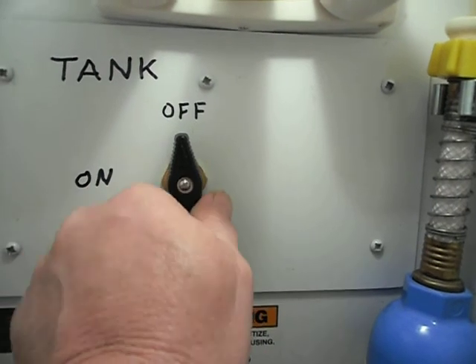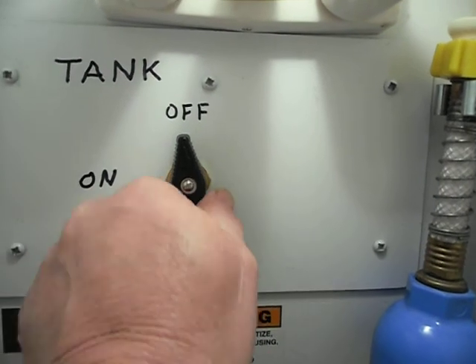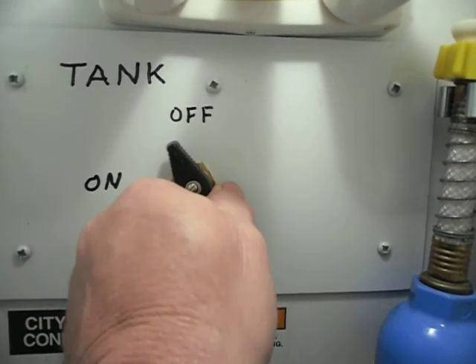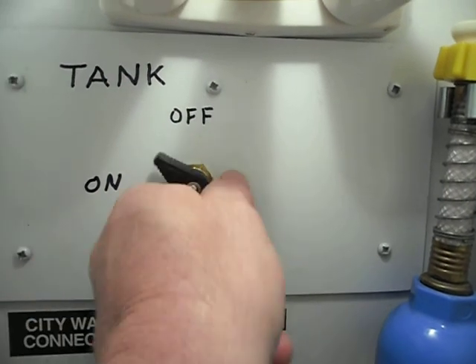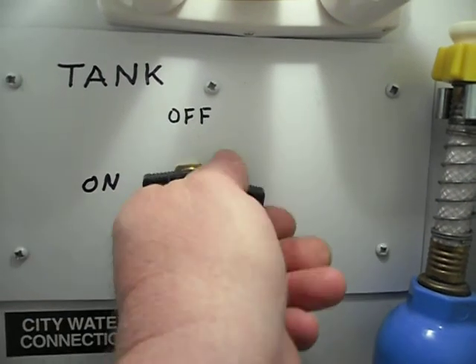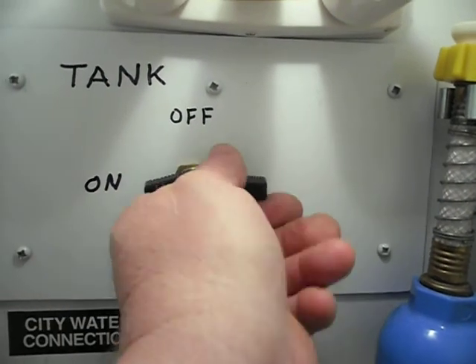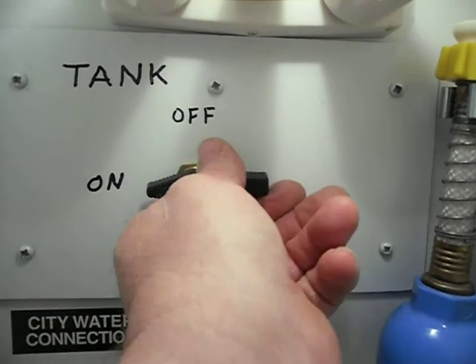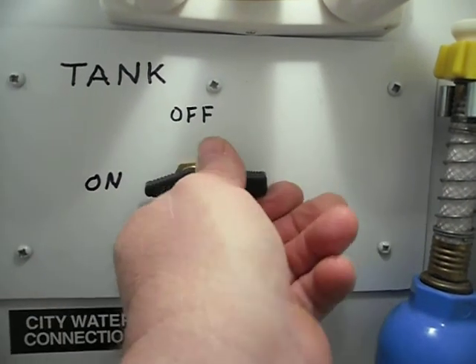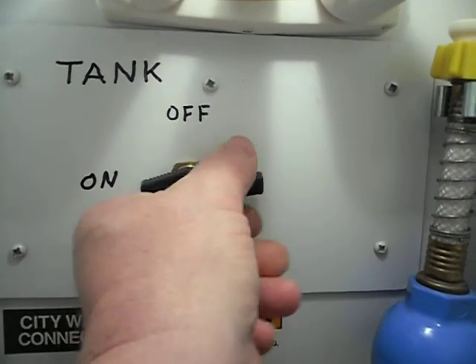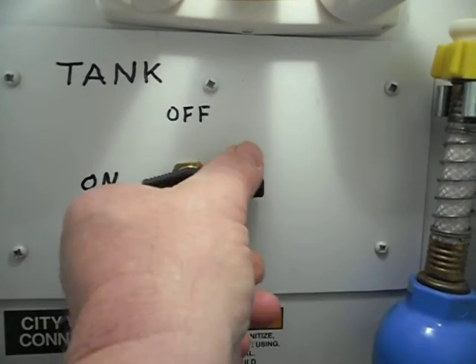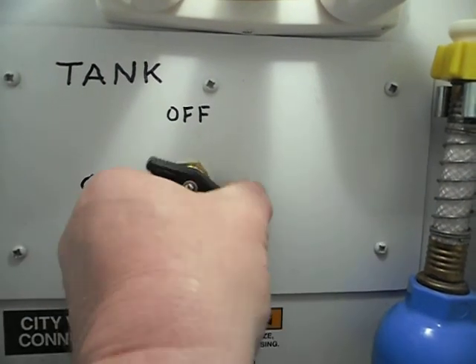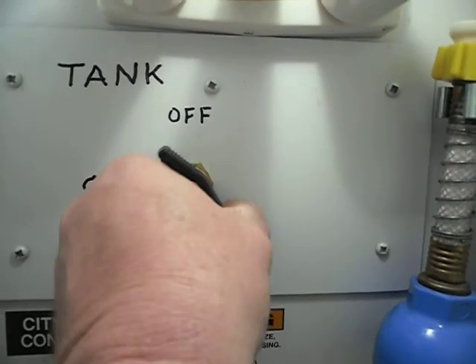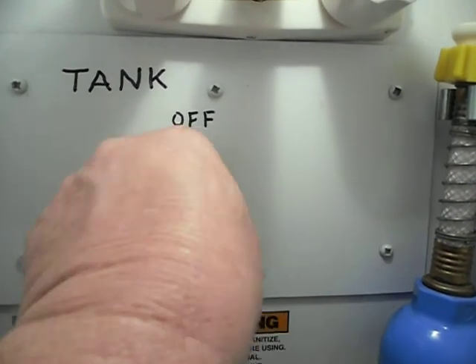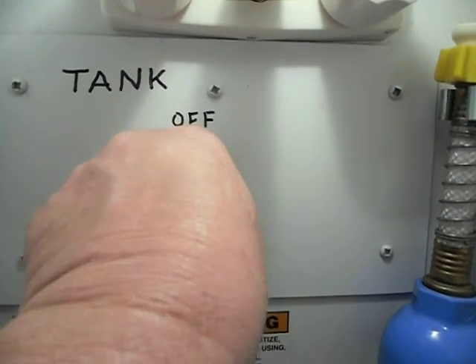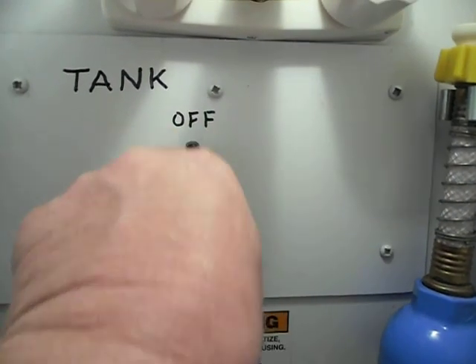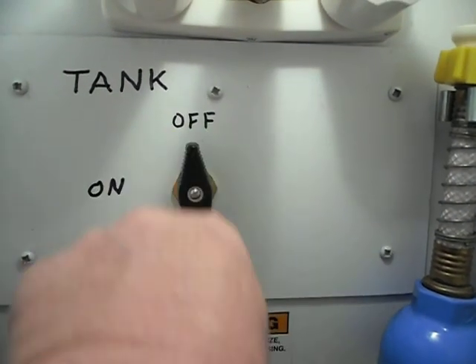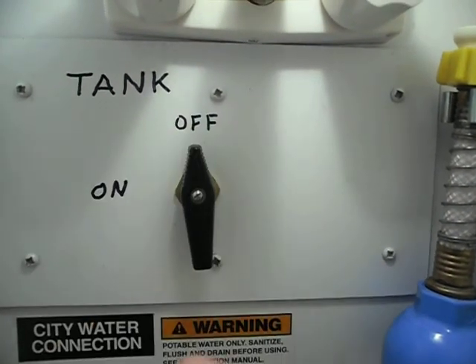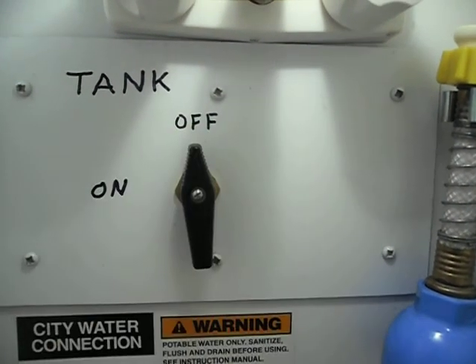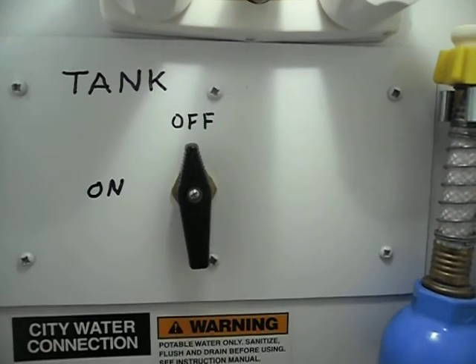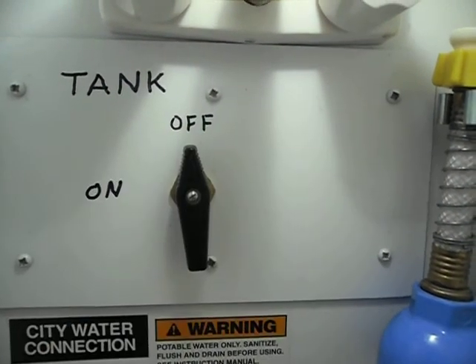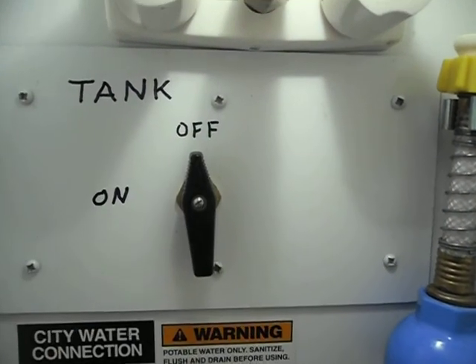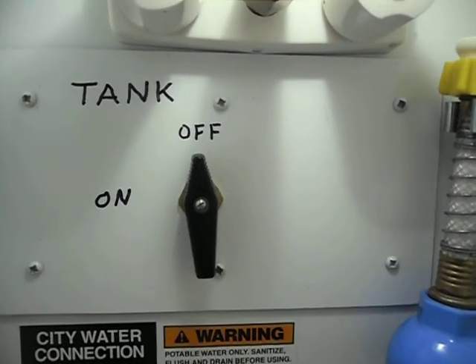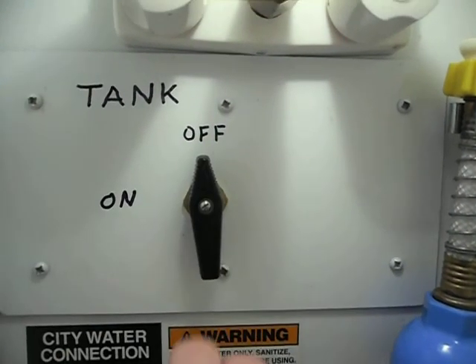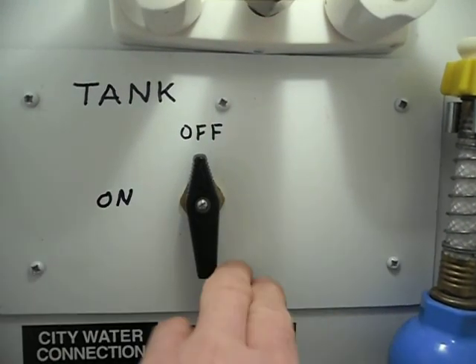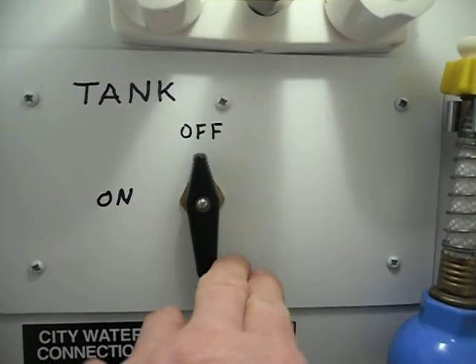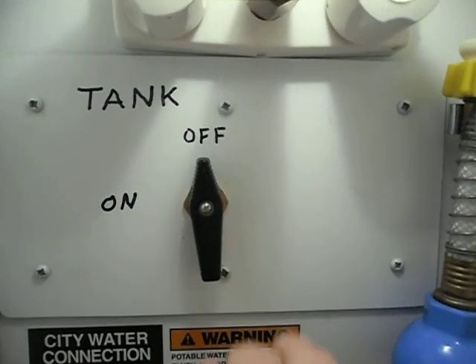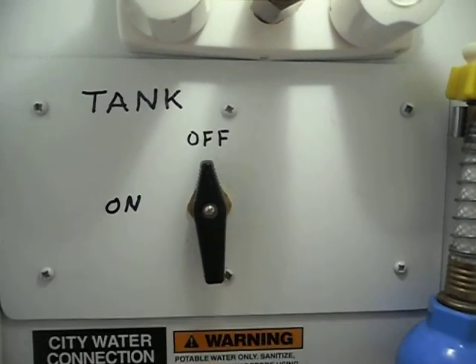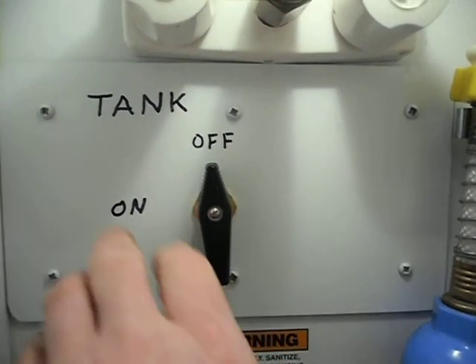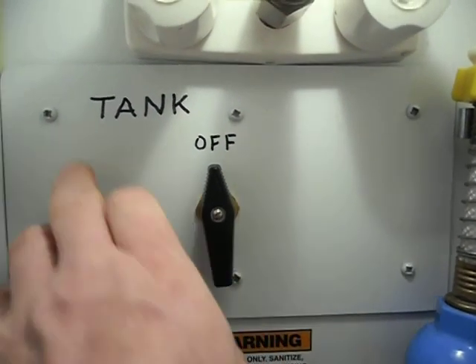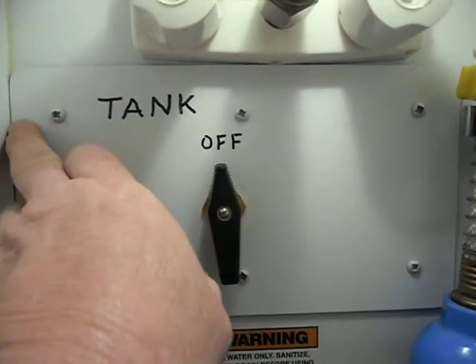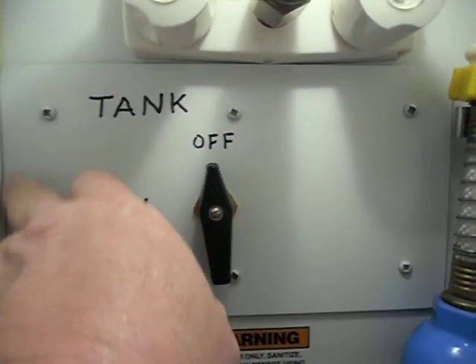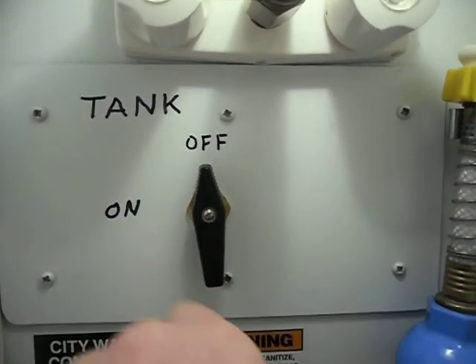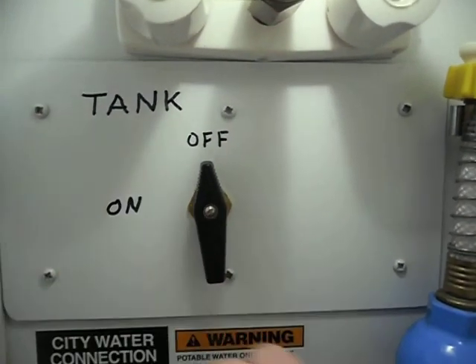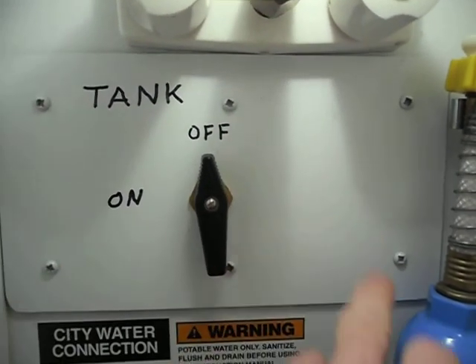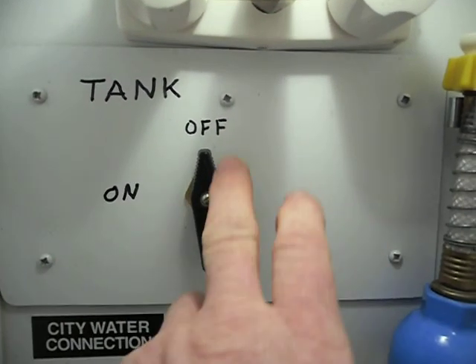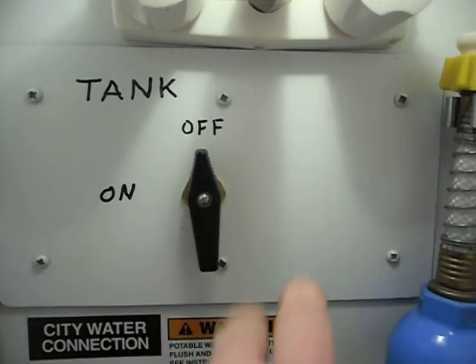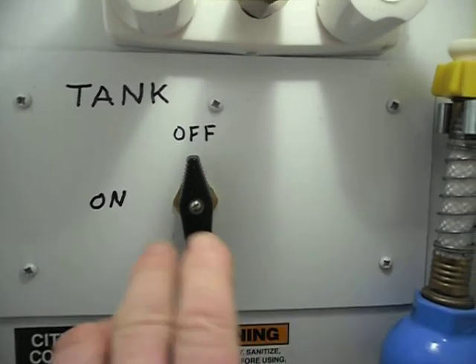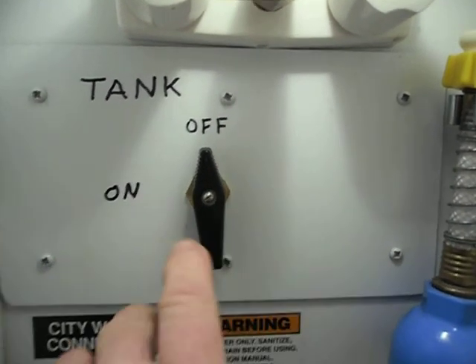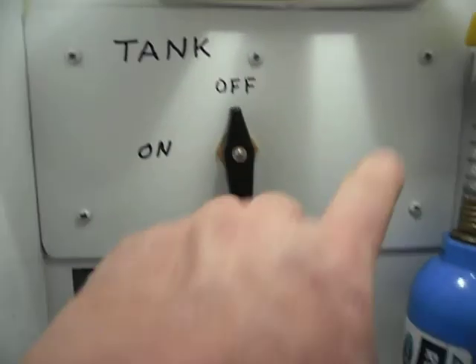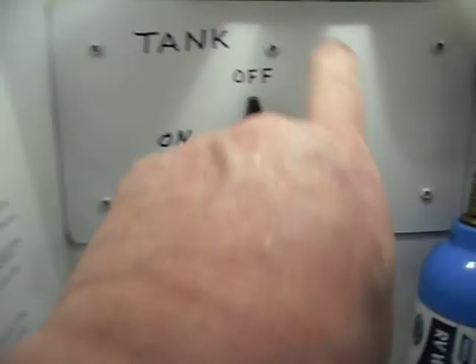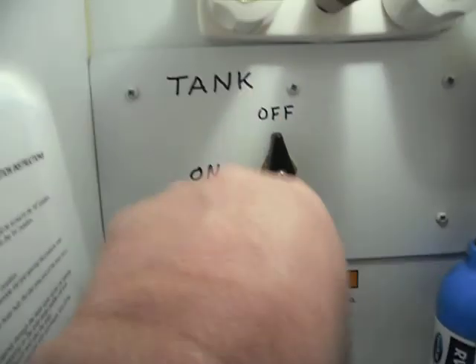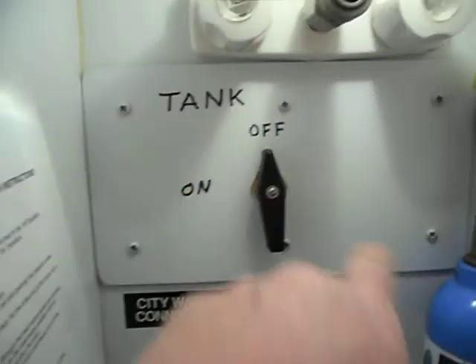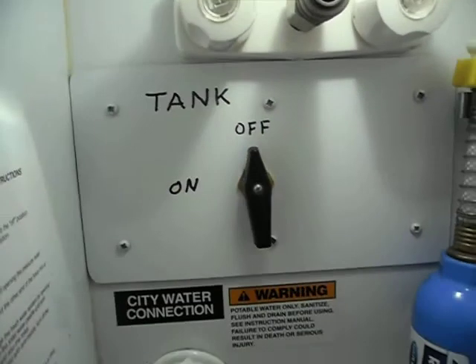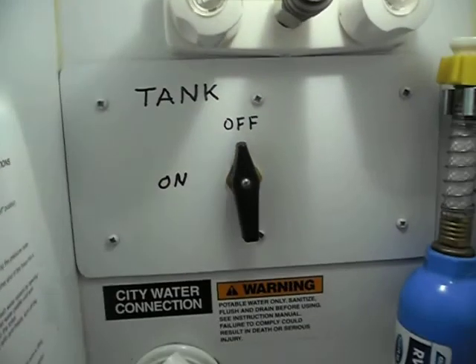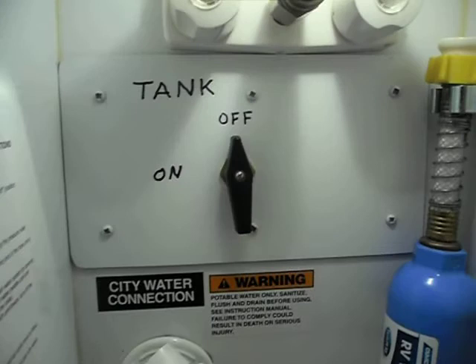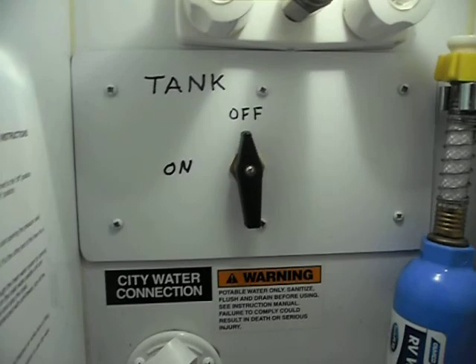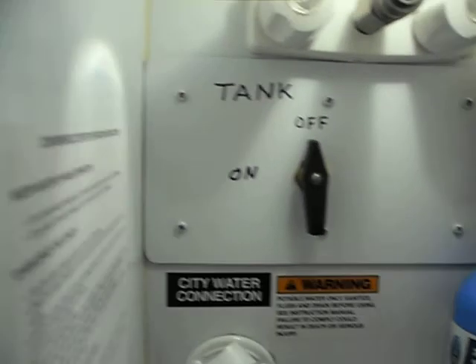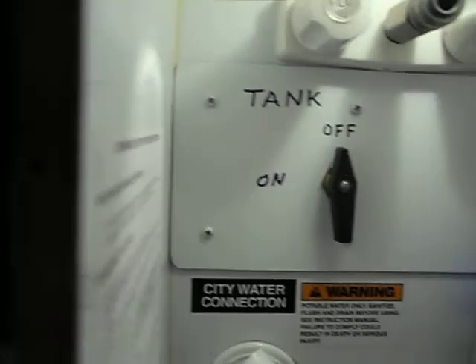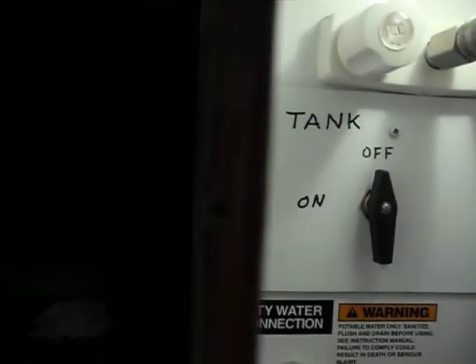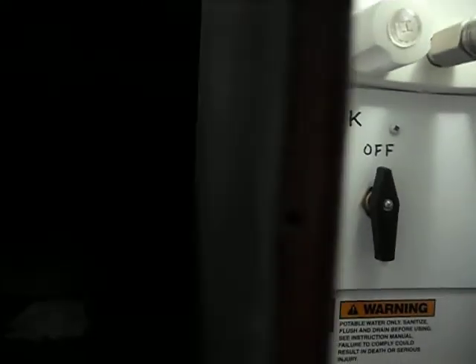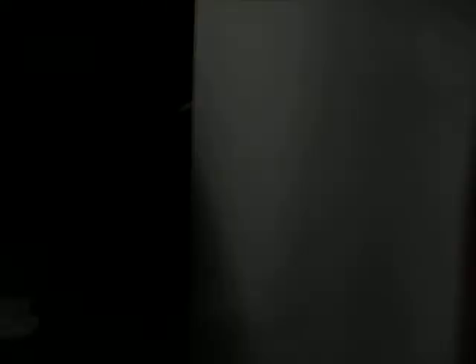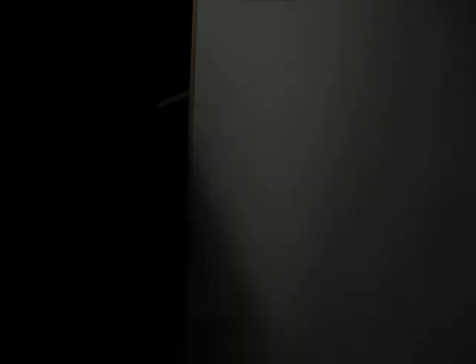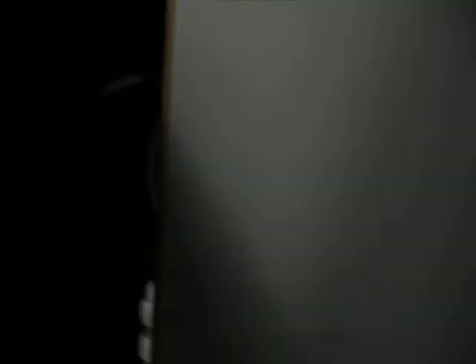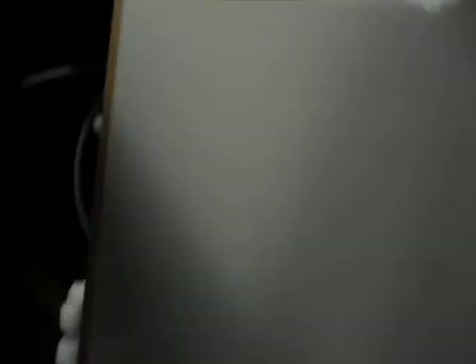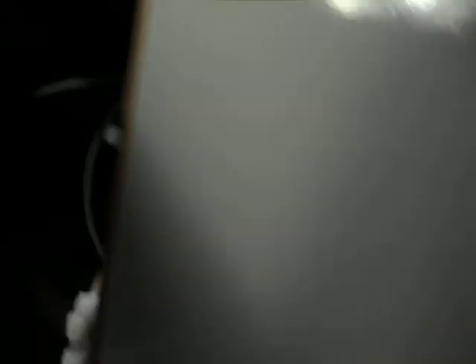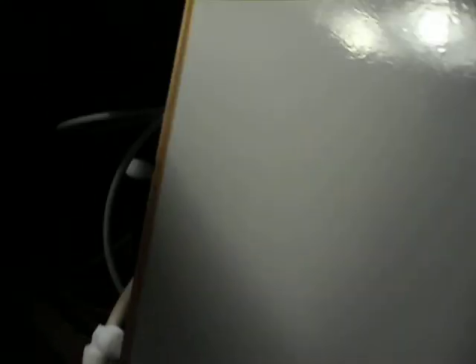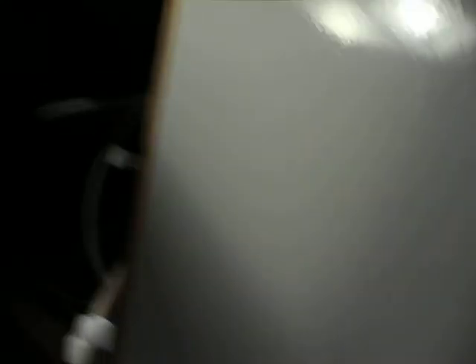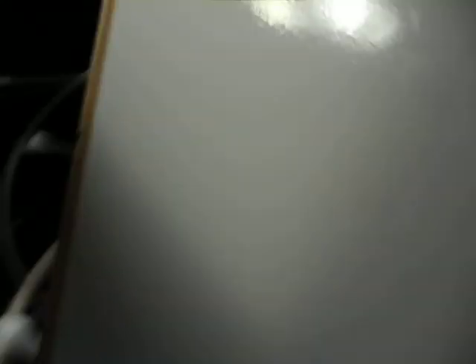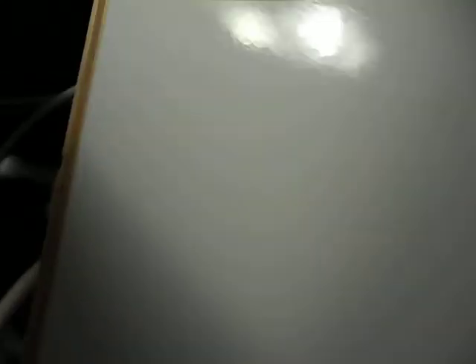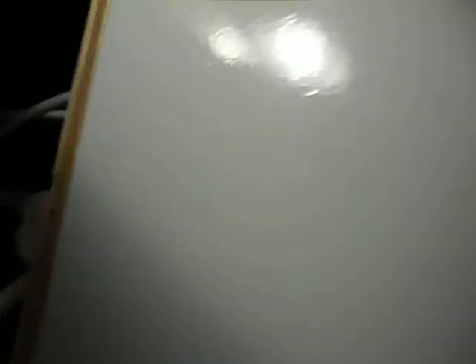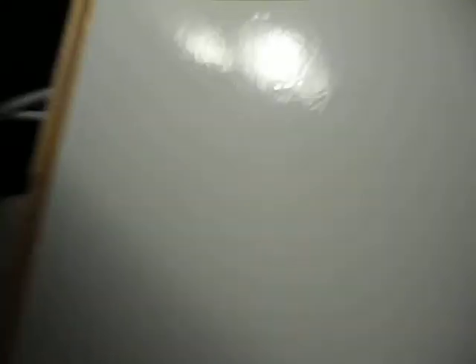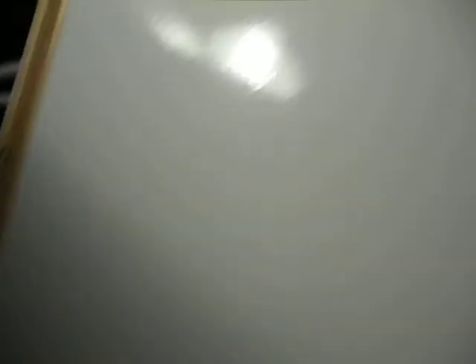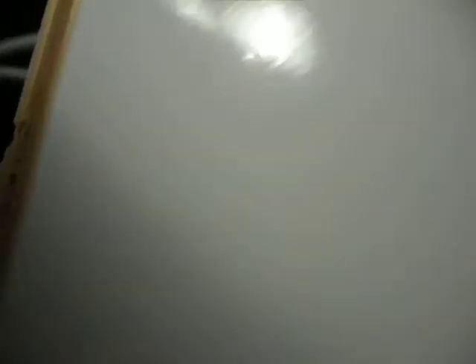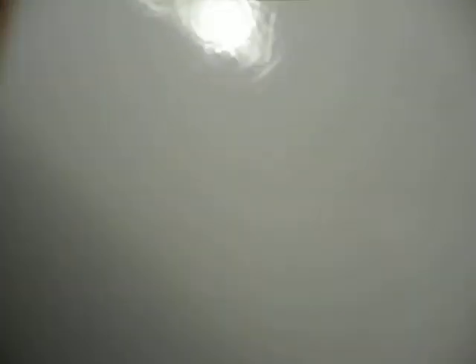They're called panel valves — nice and neat. I cut a little panel here. Let's go around to the back.